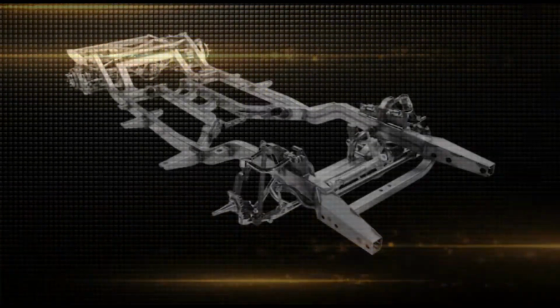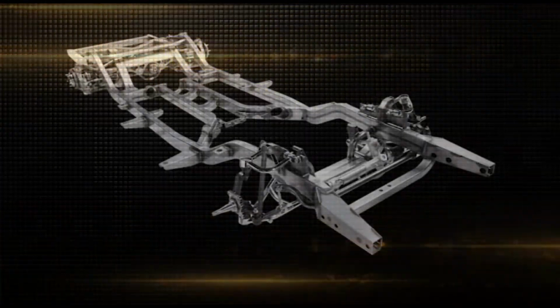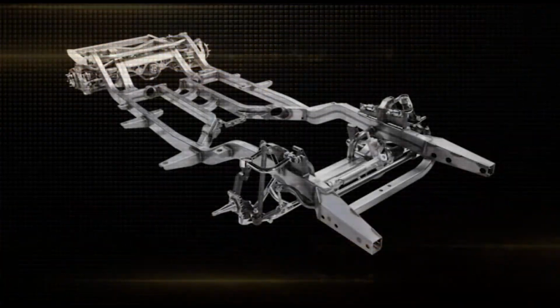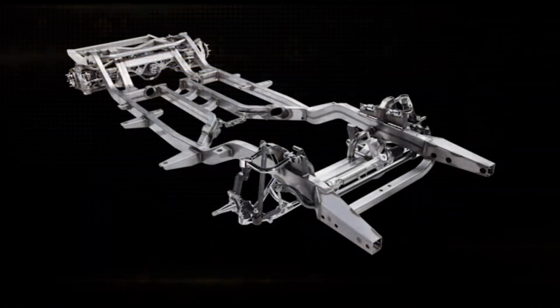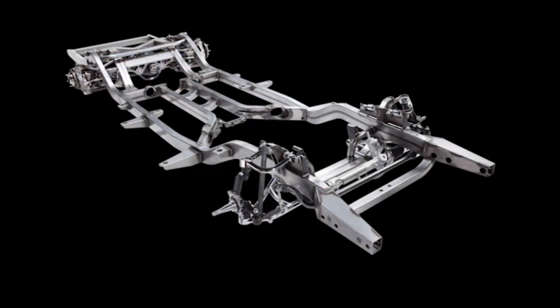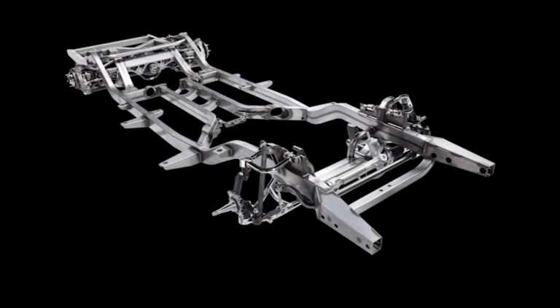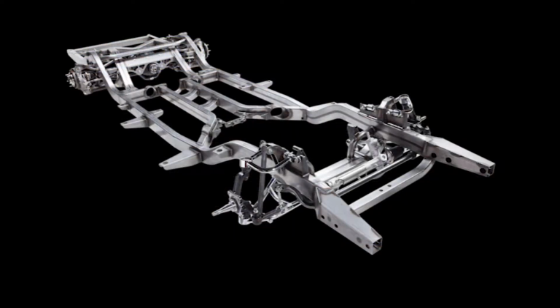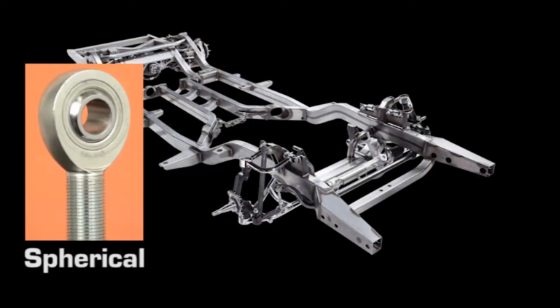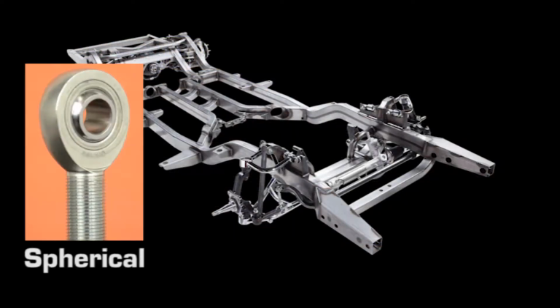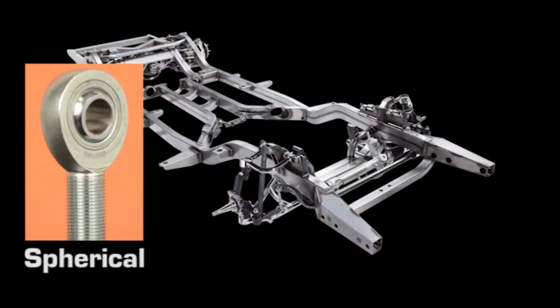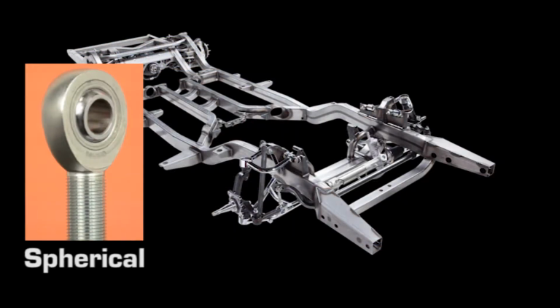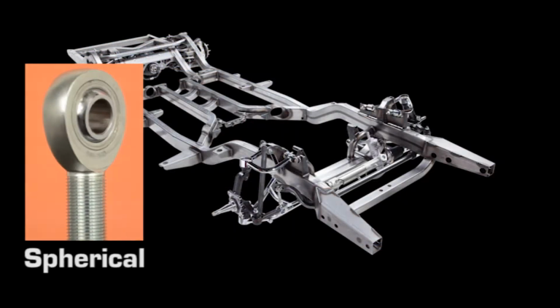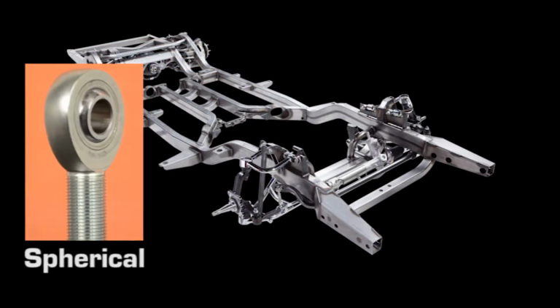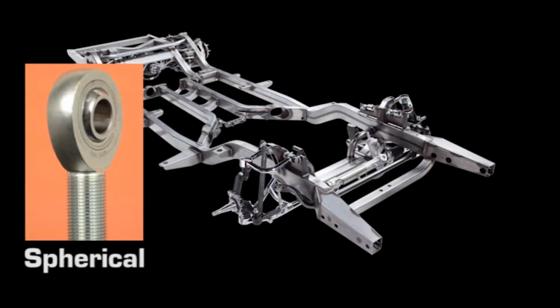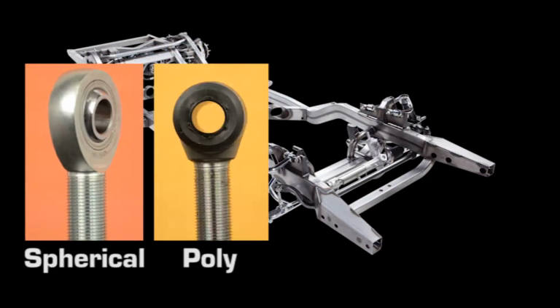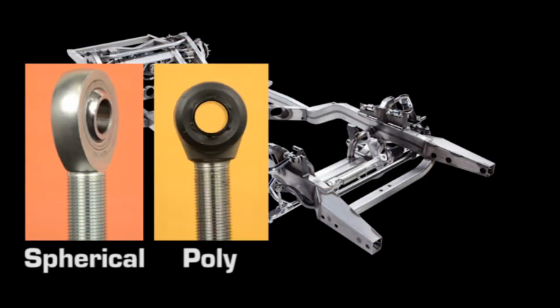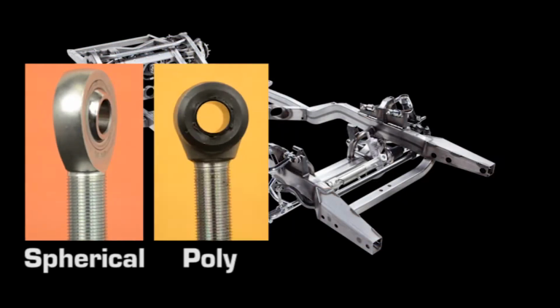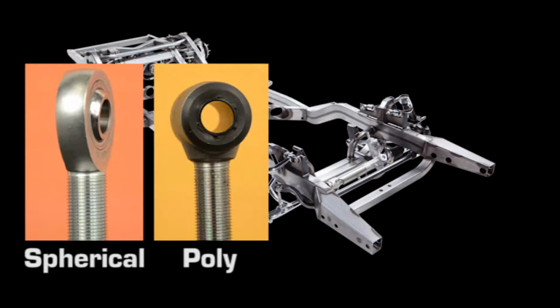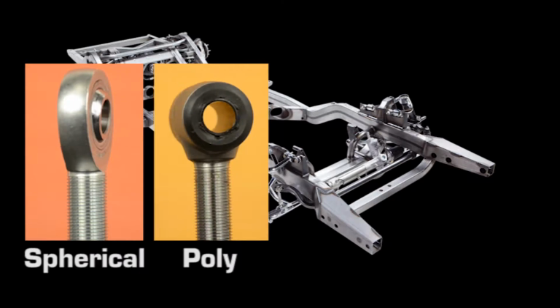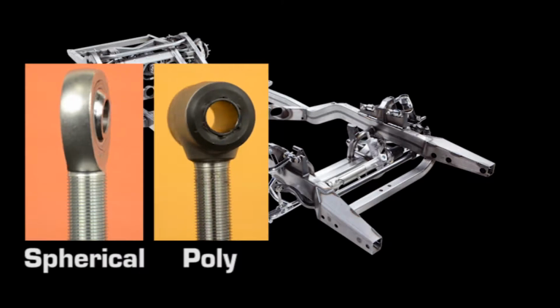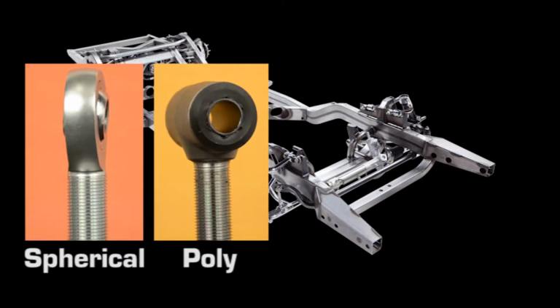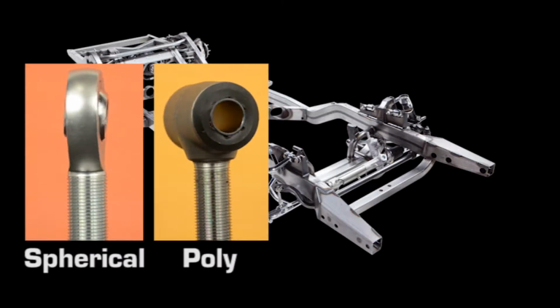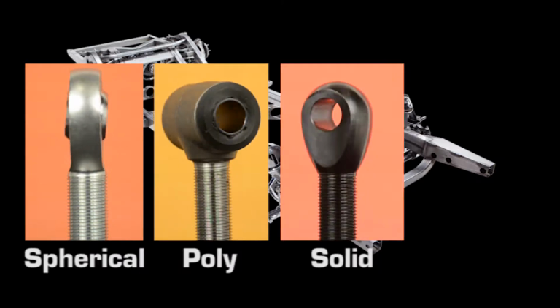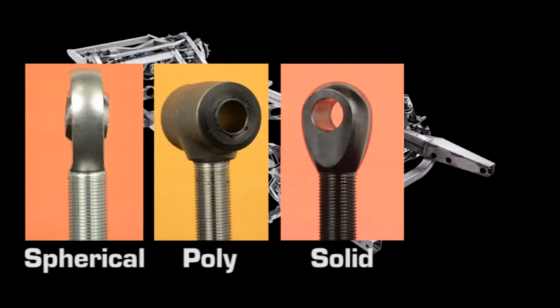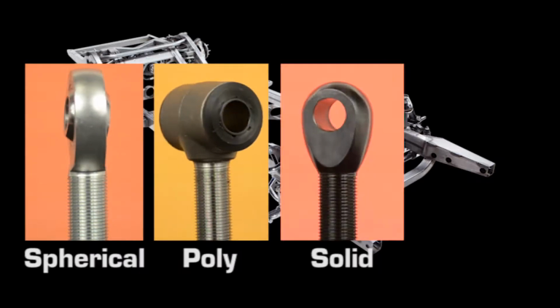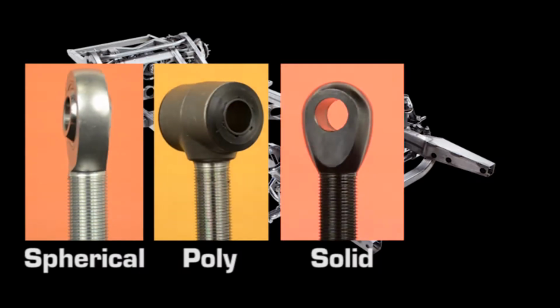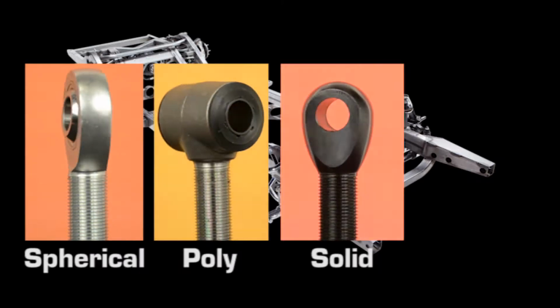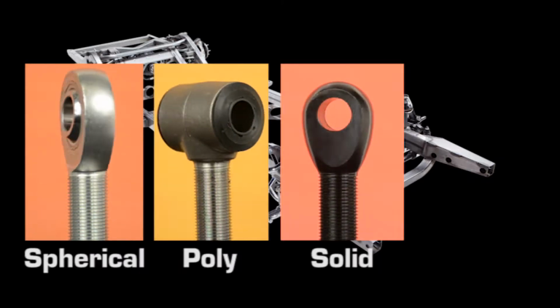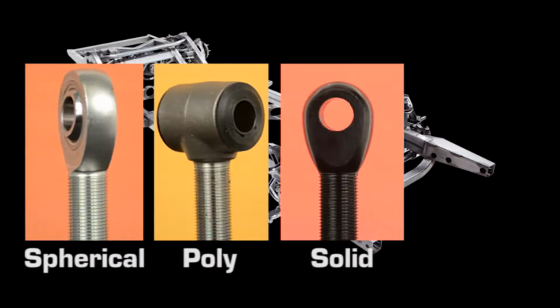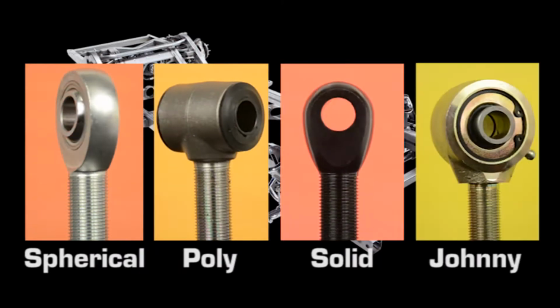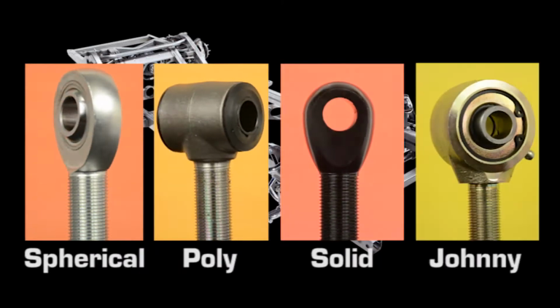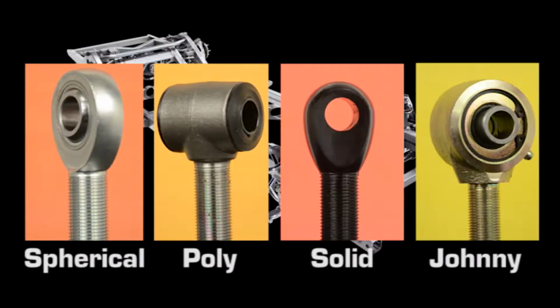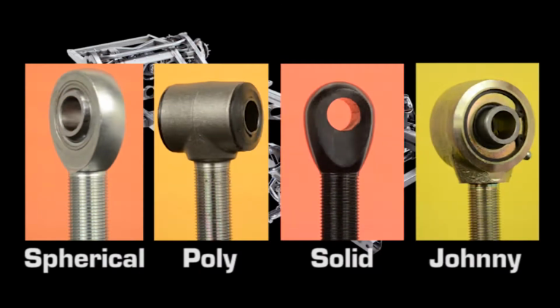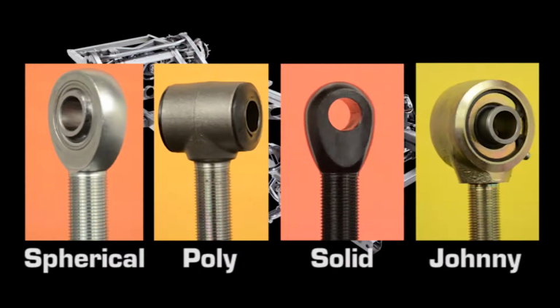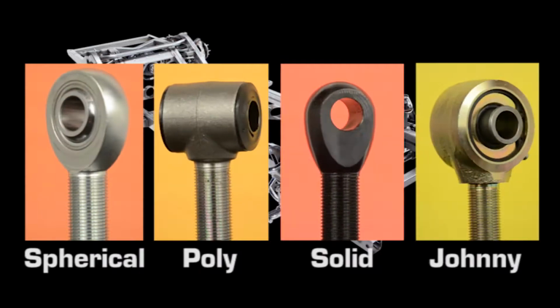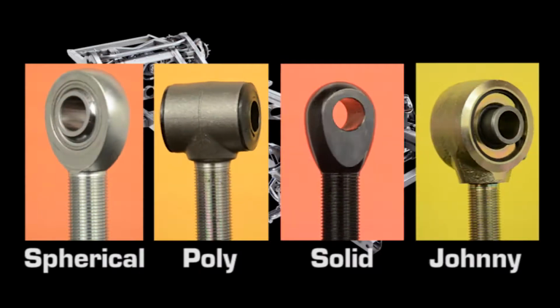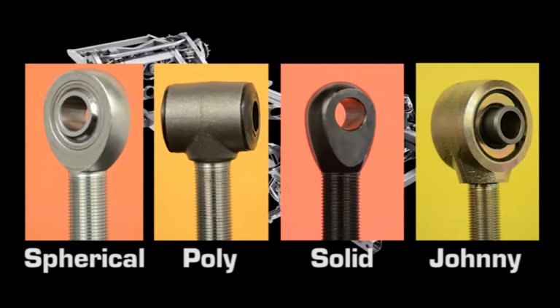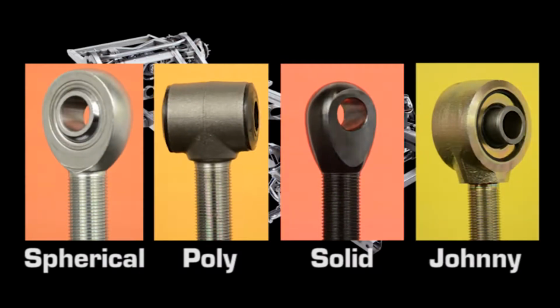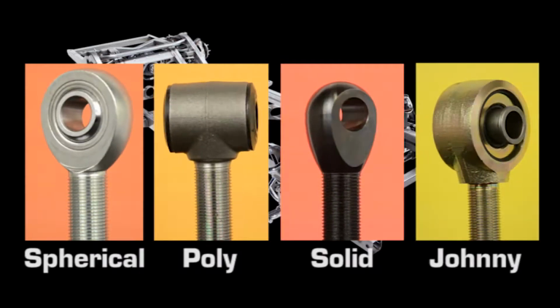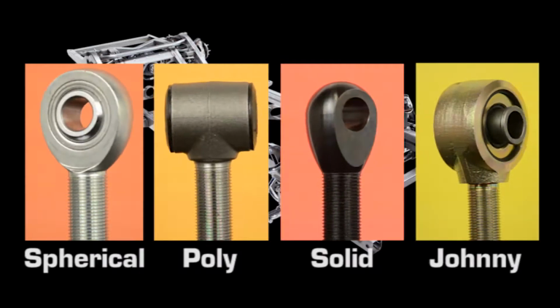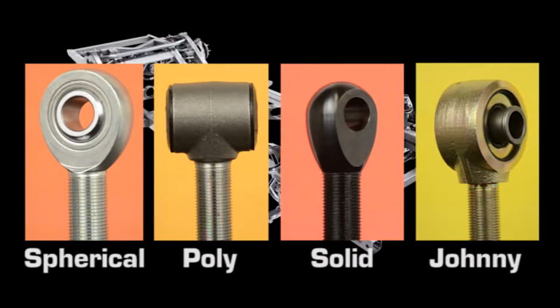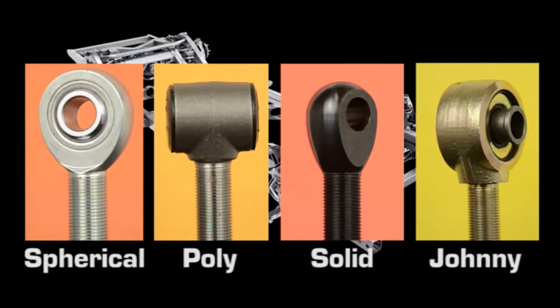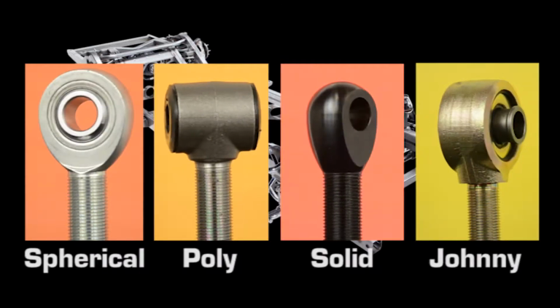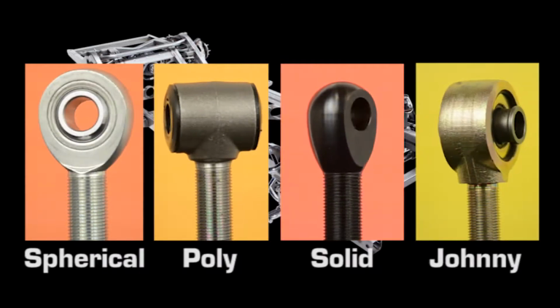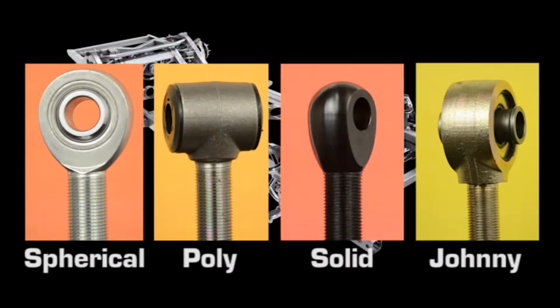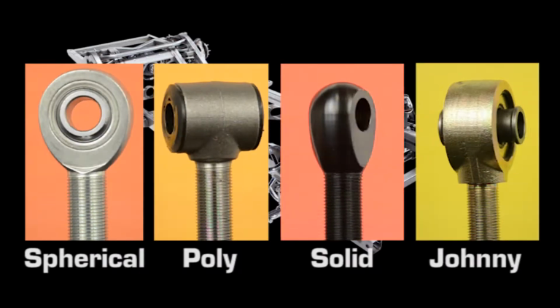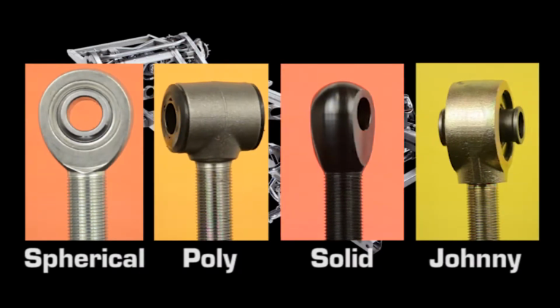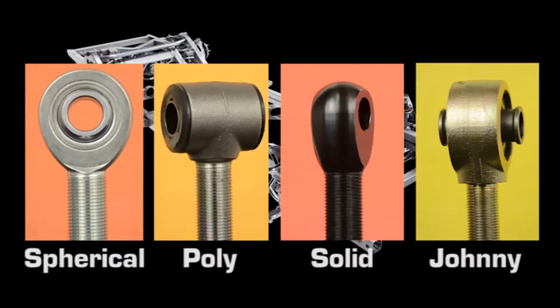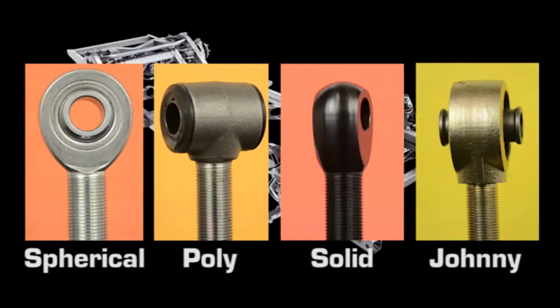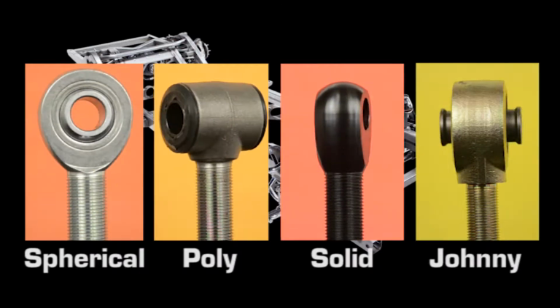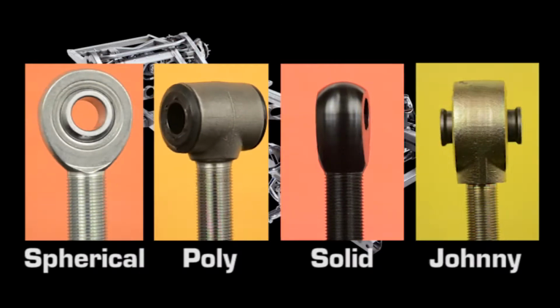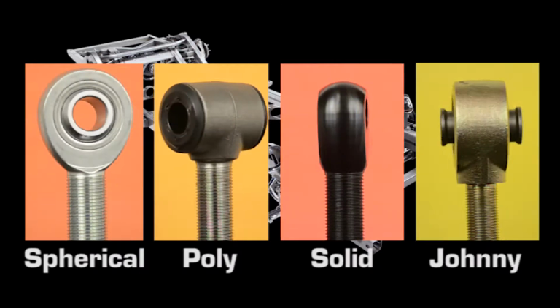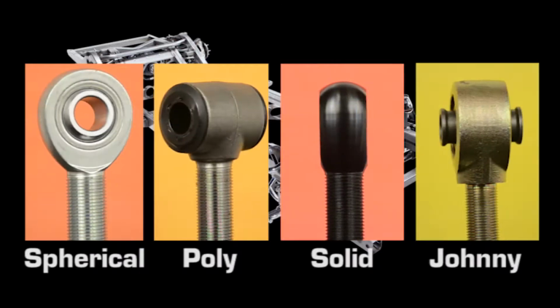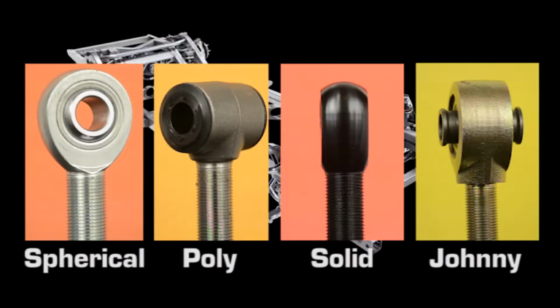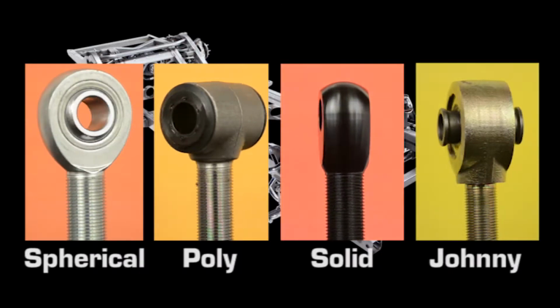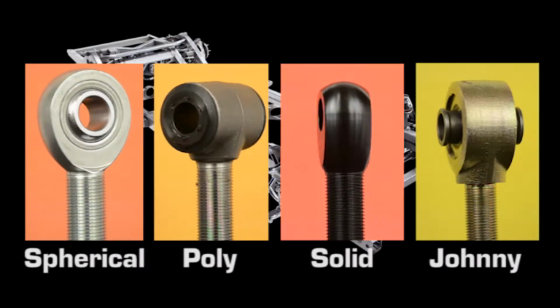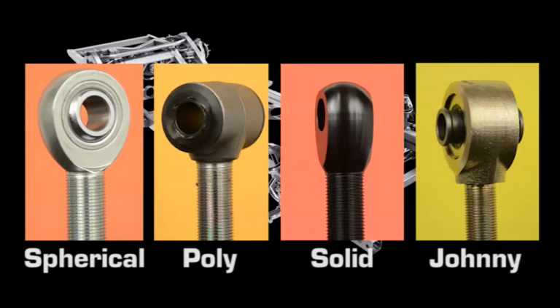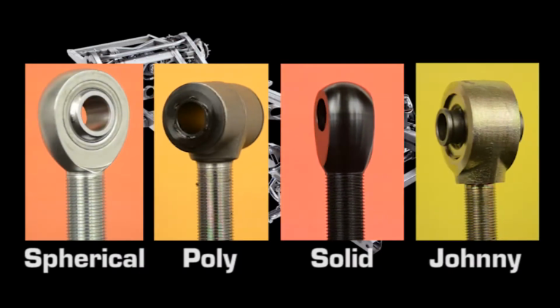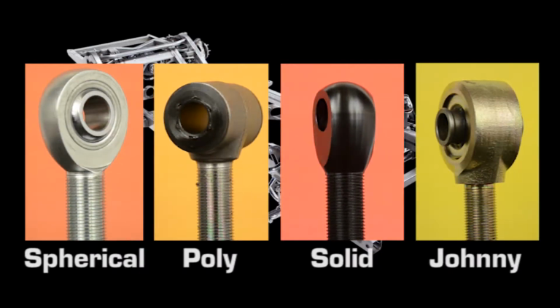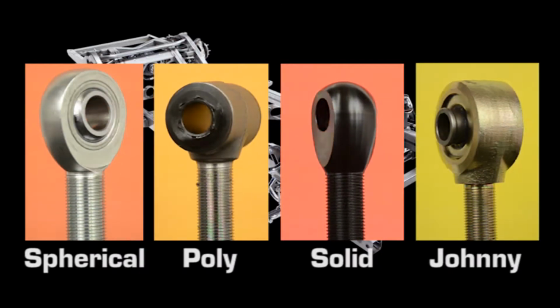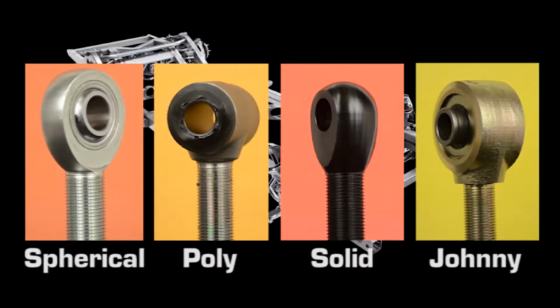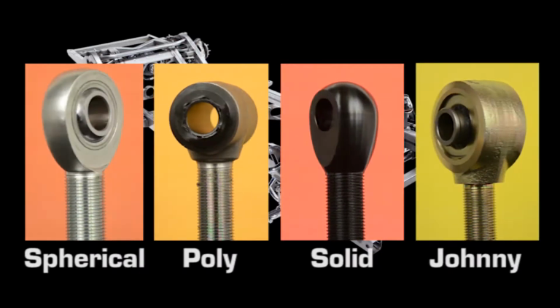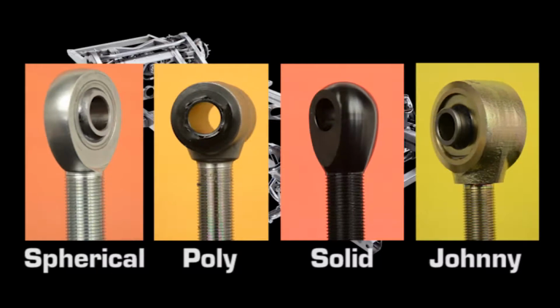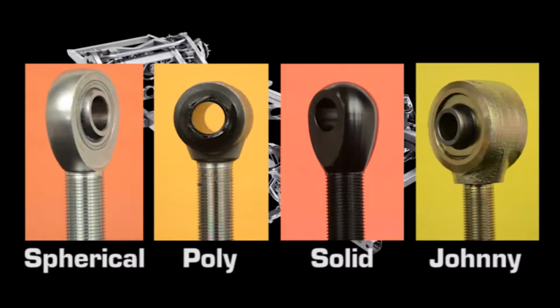There are many options when it comes to rod ends. The goal is to select the type that's best suited for the task at hand.